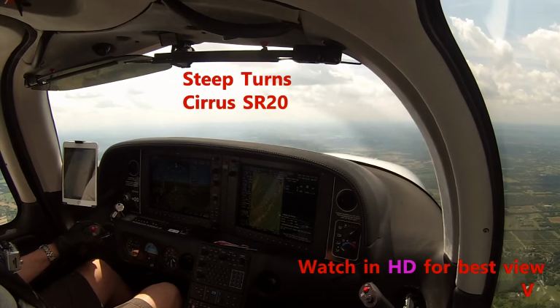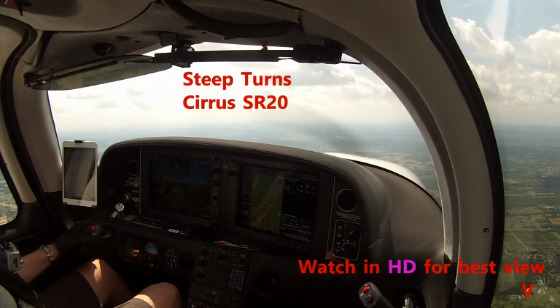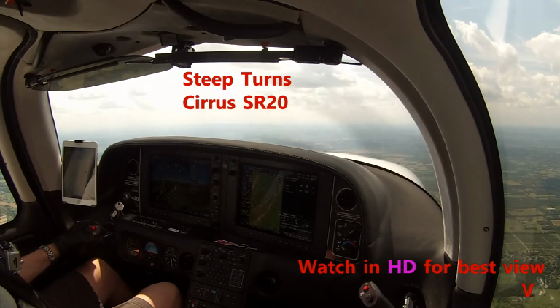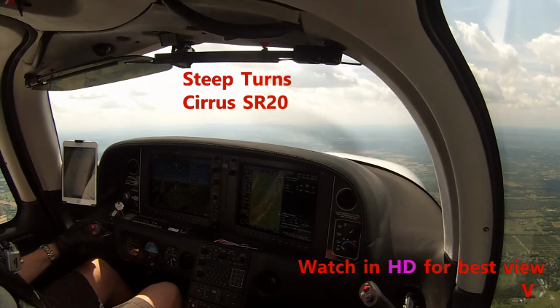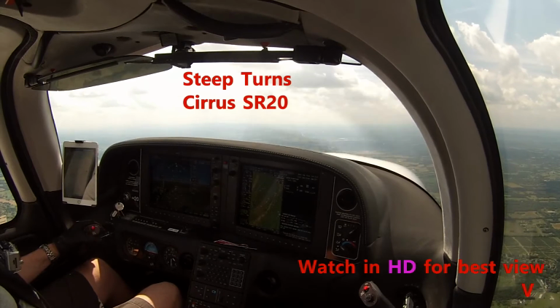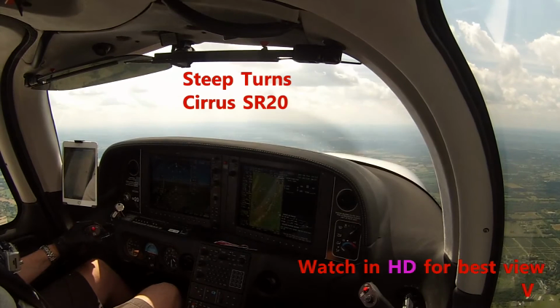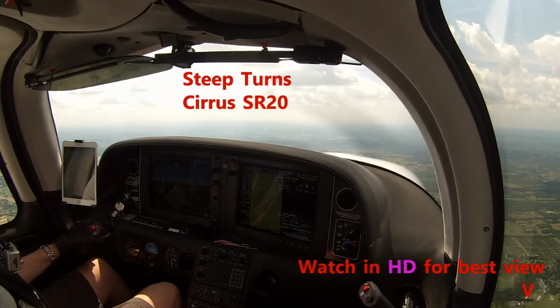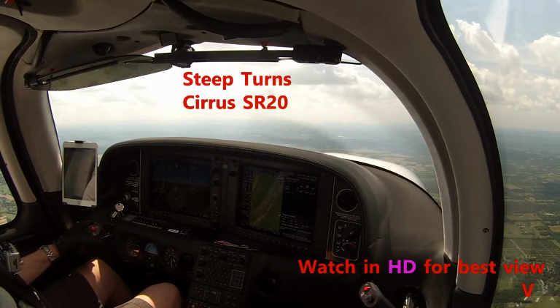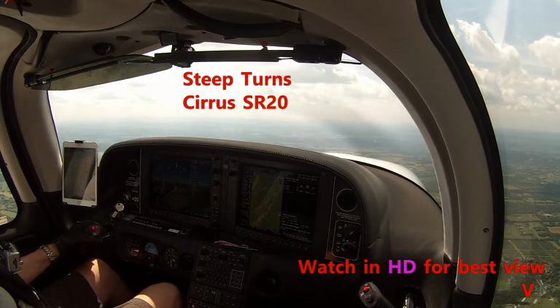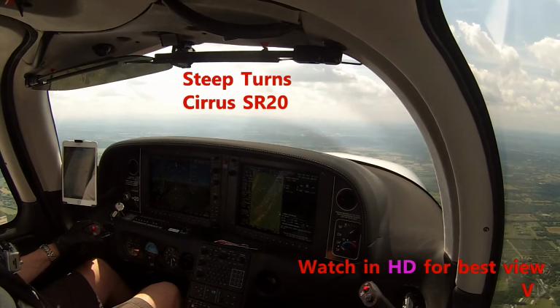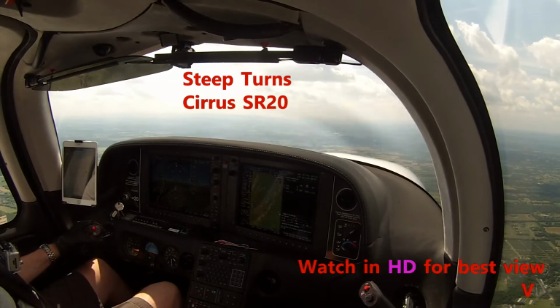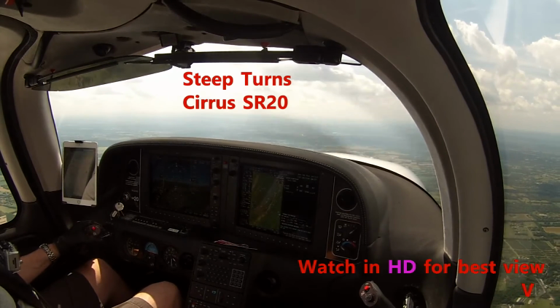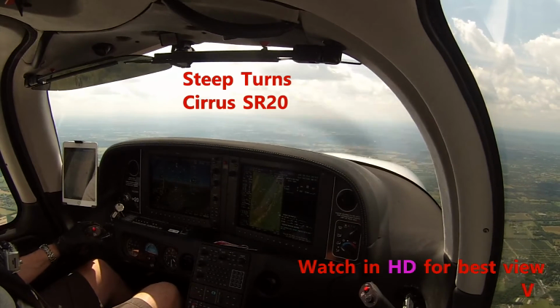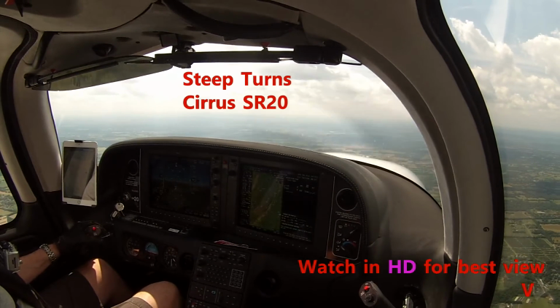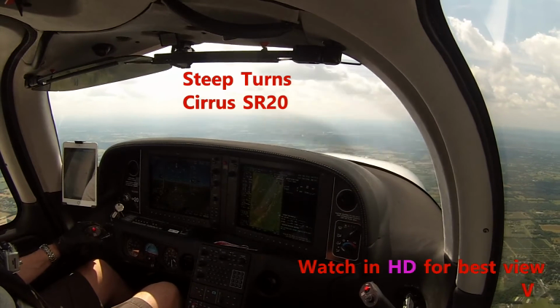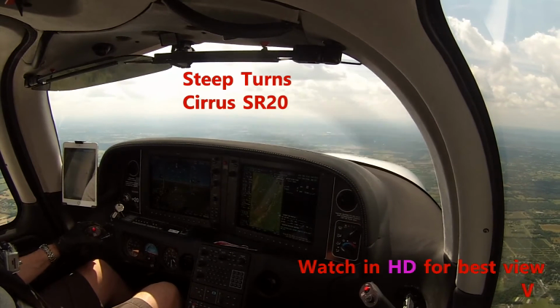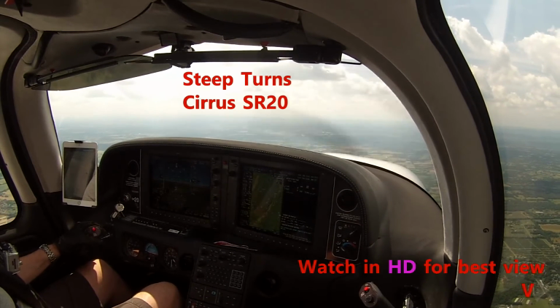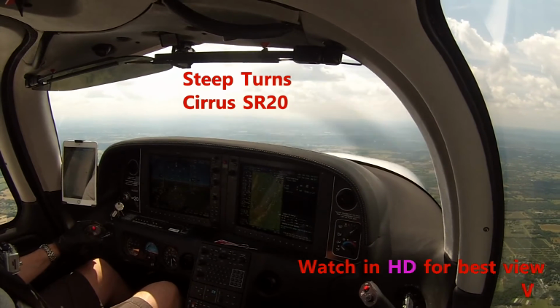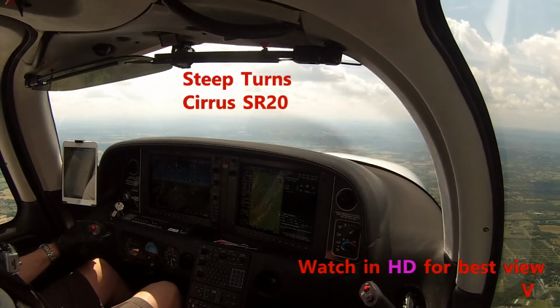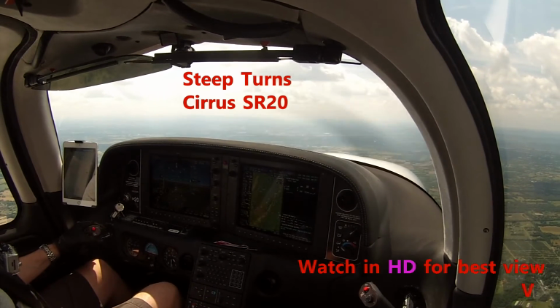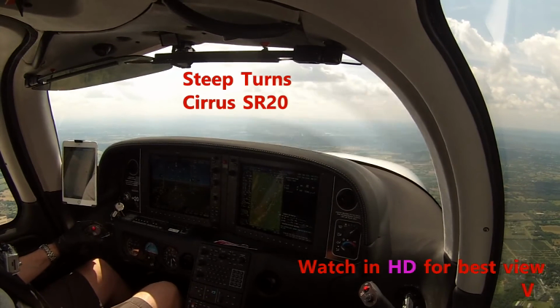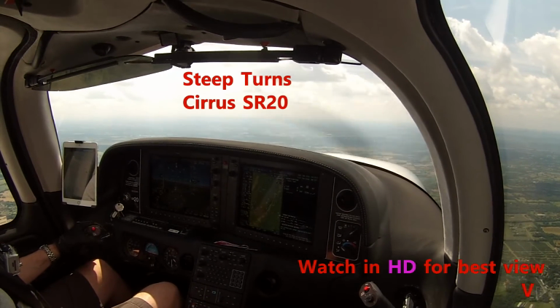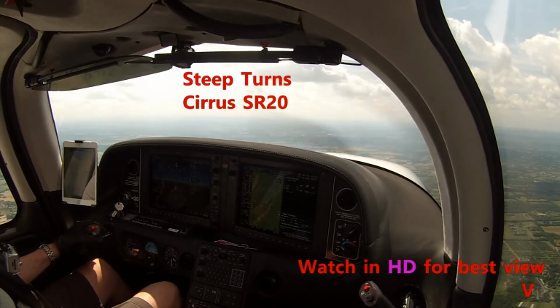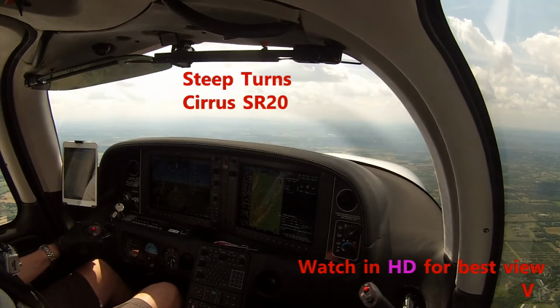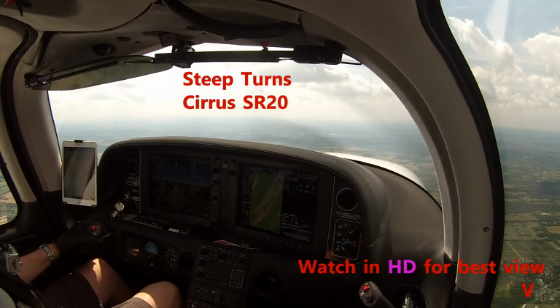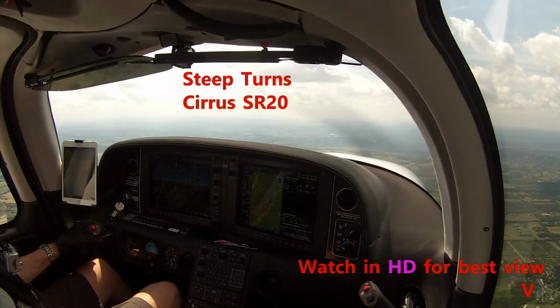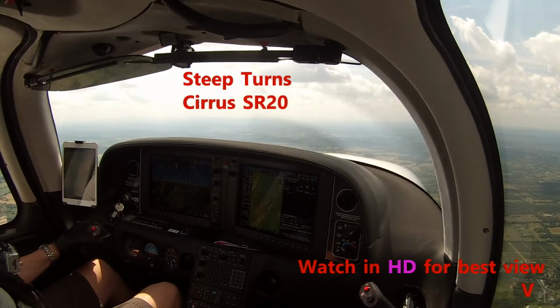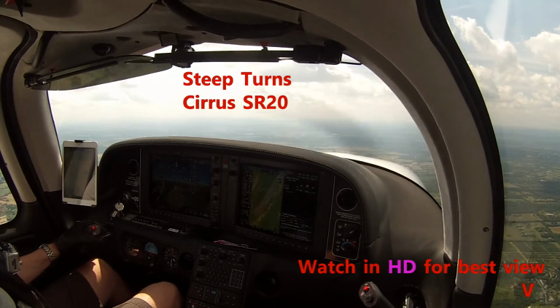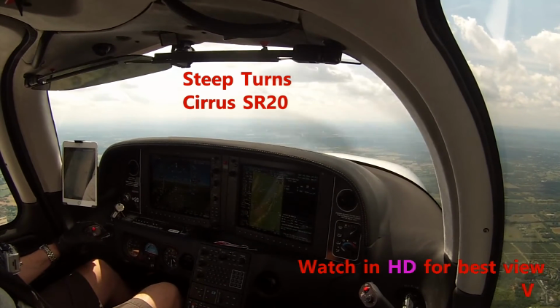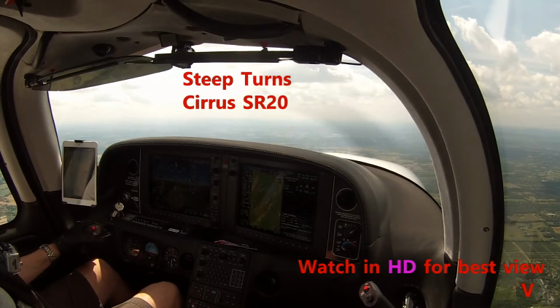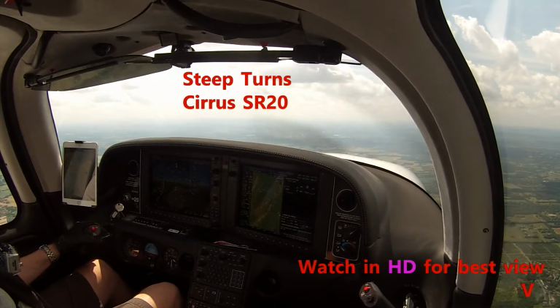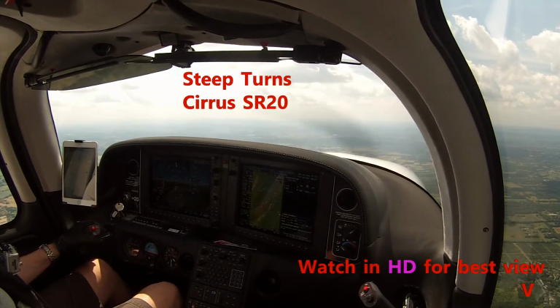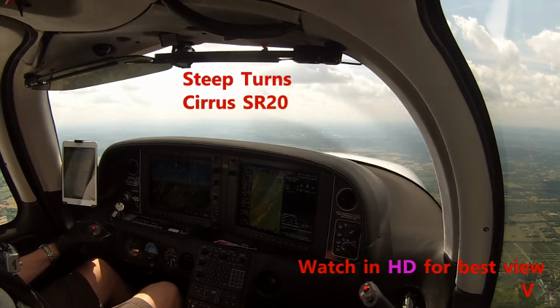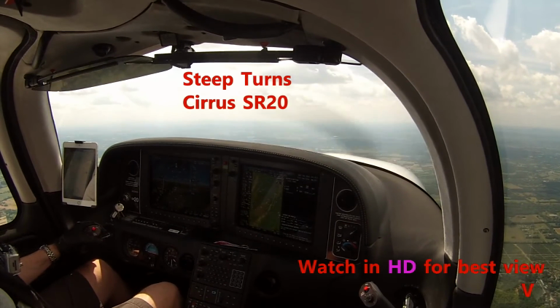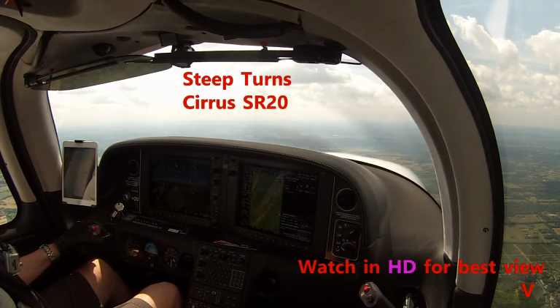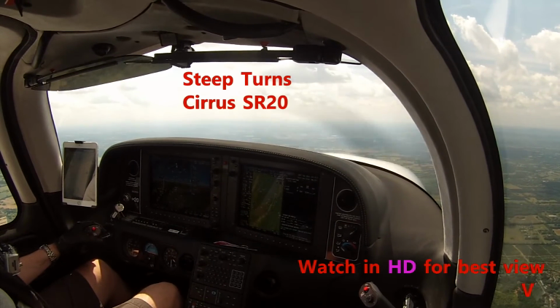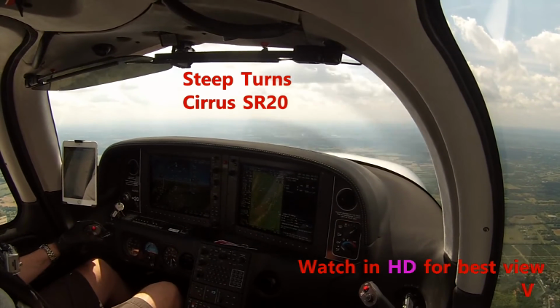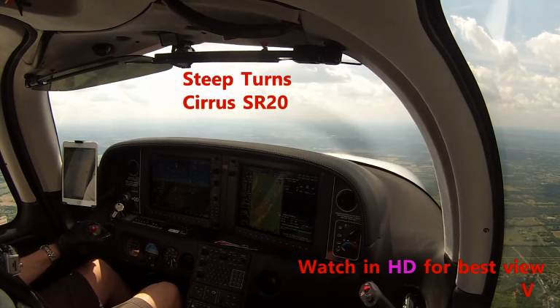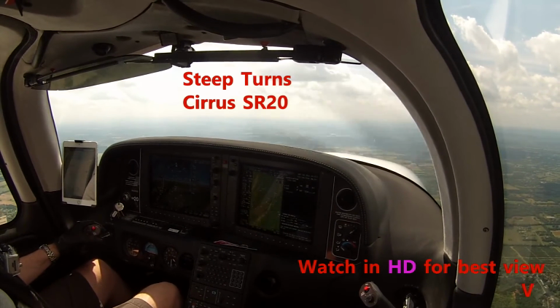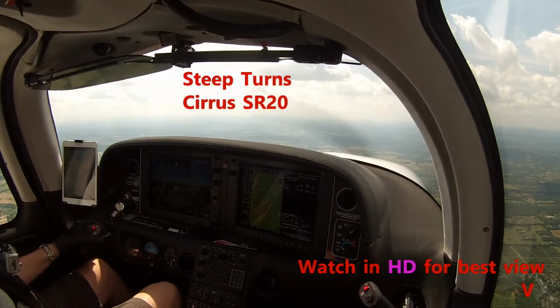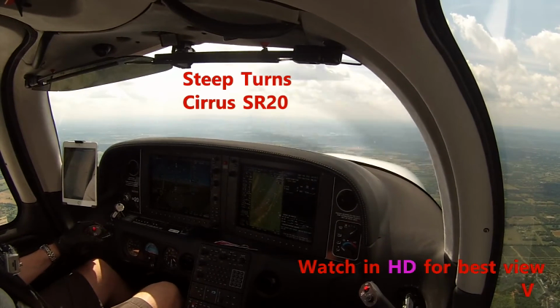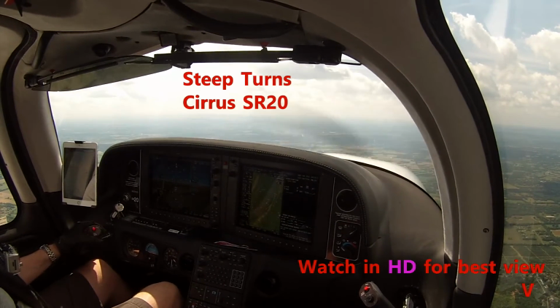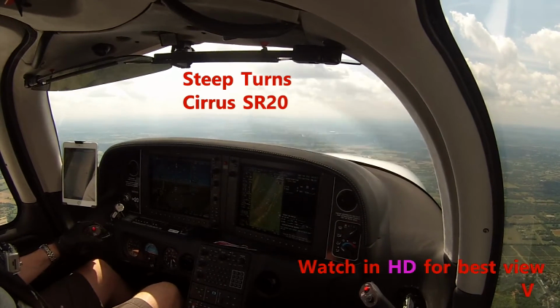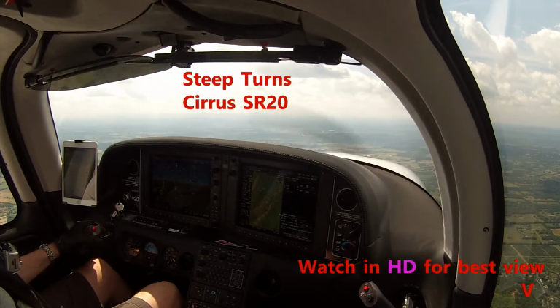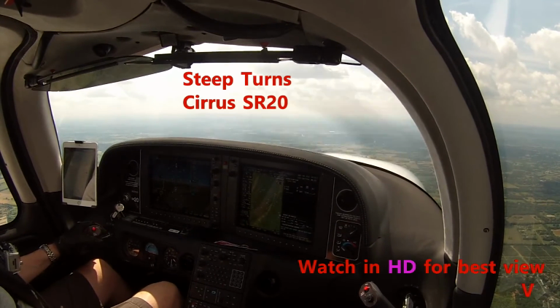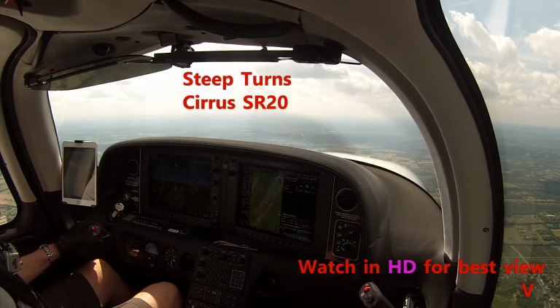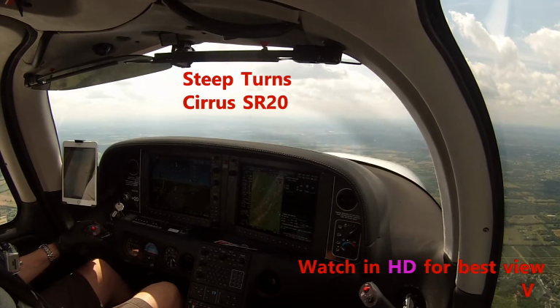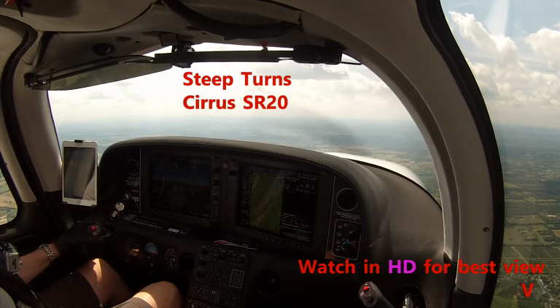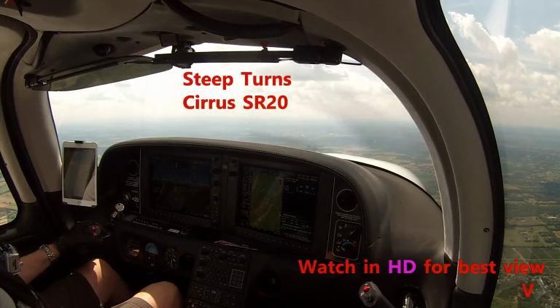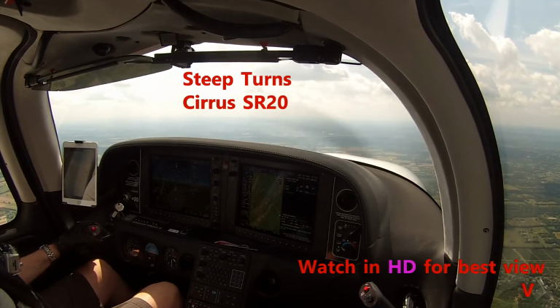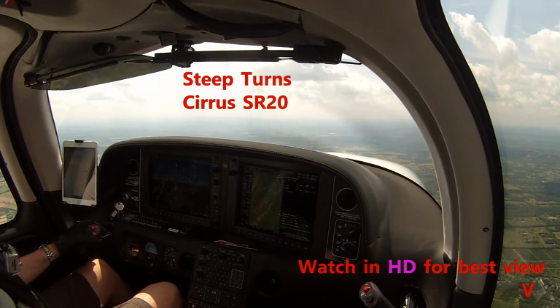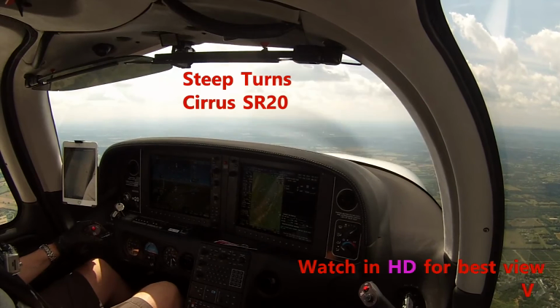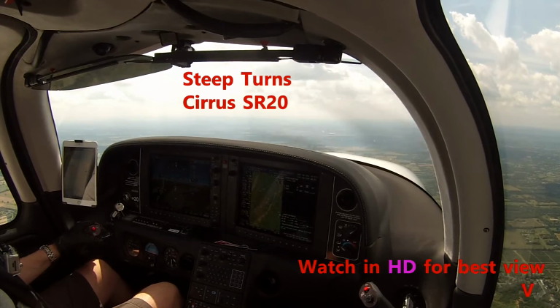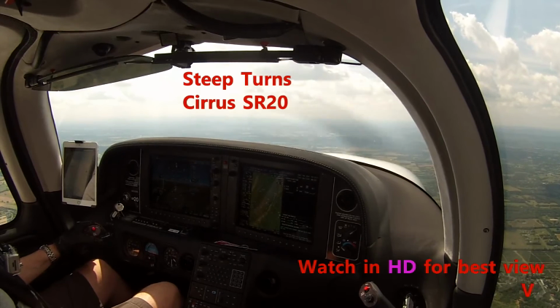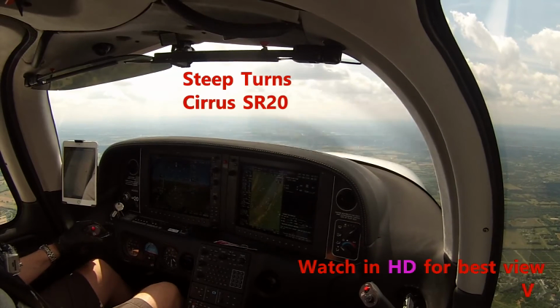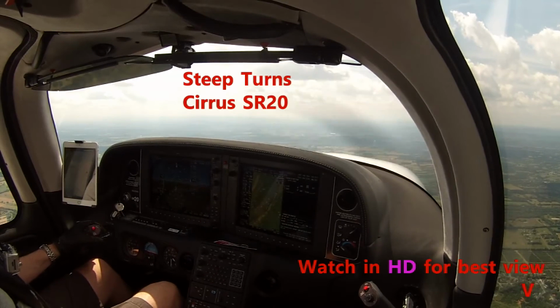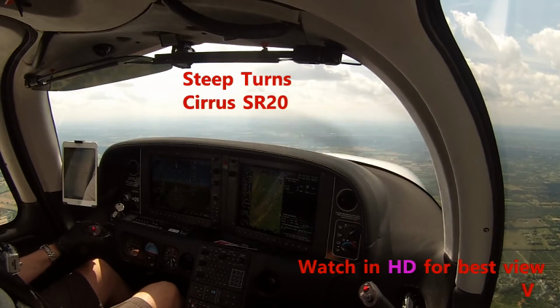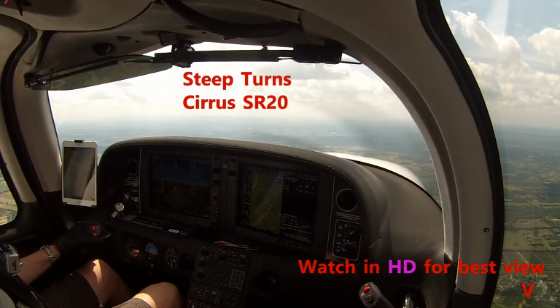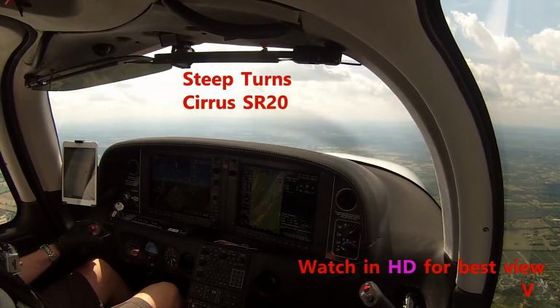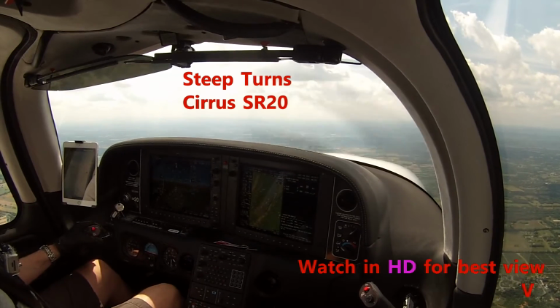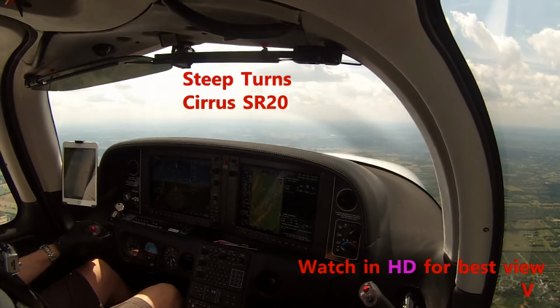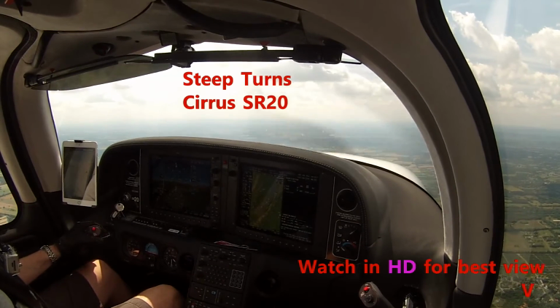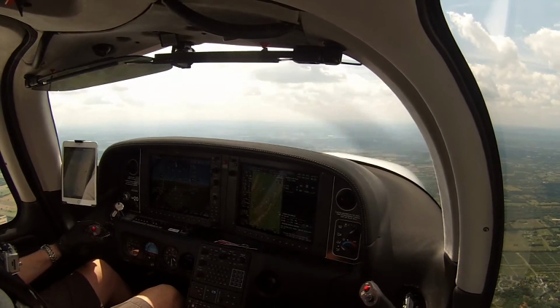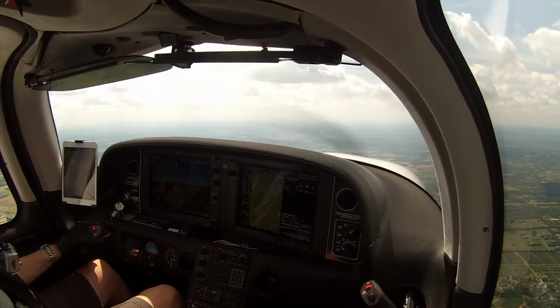Steam turn to the right. Maryland traffic, September 5, 375A, runway 20, Maryland.